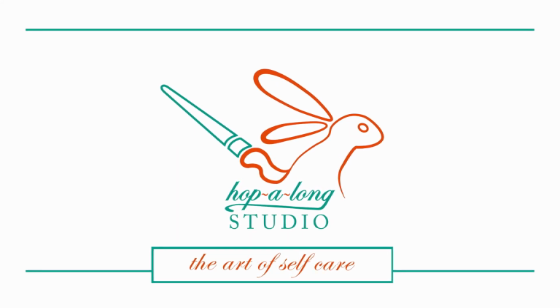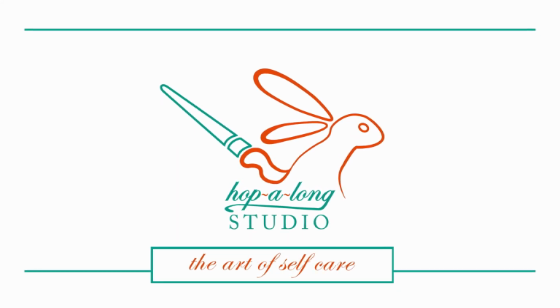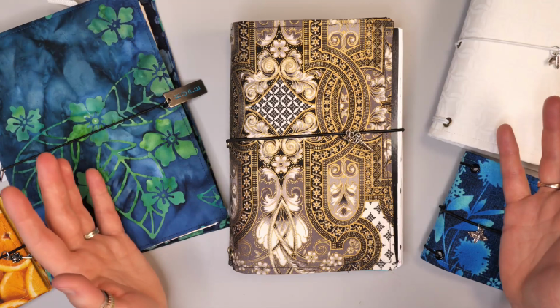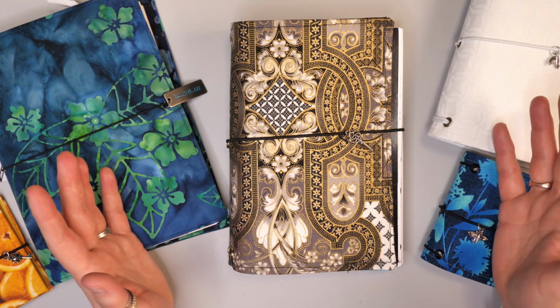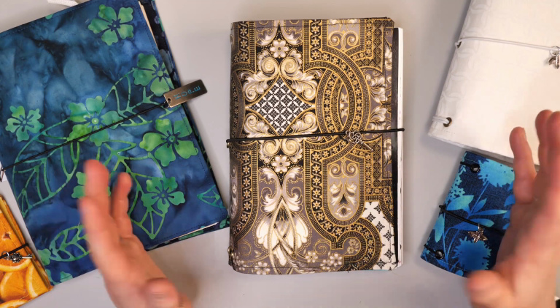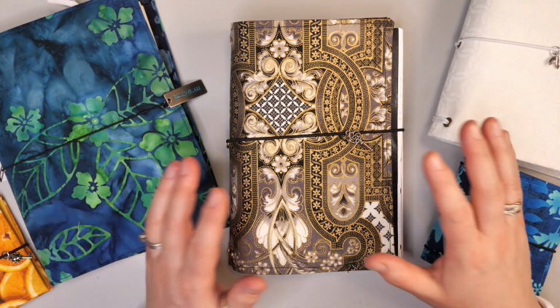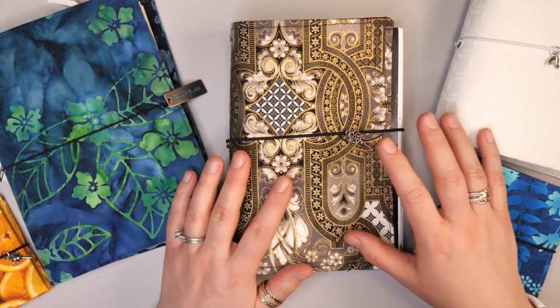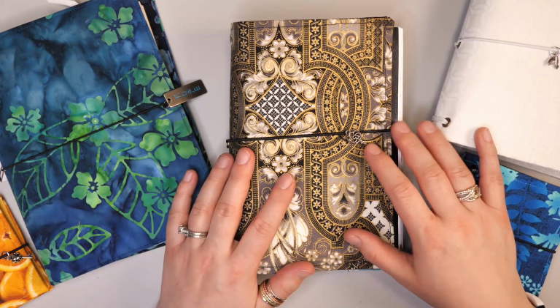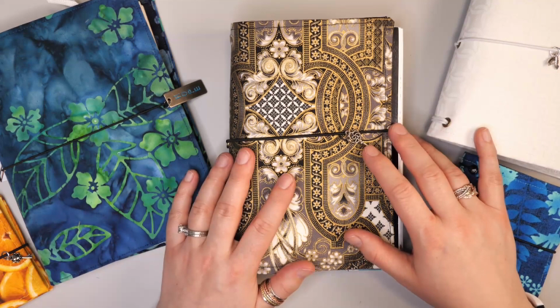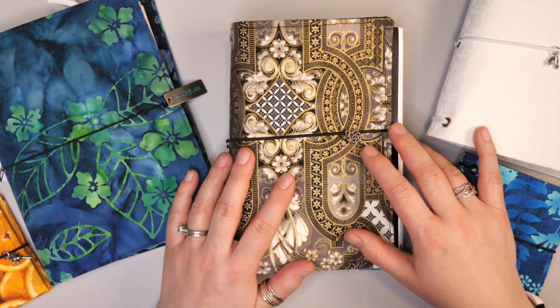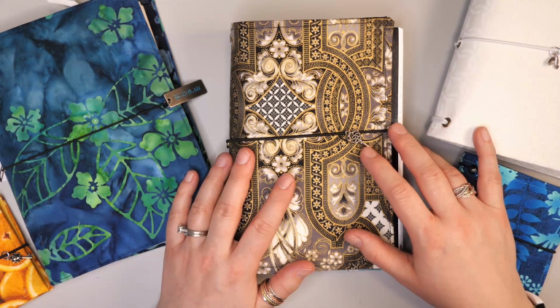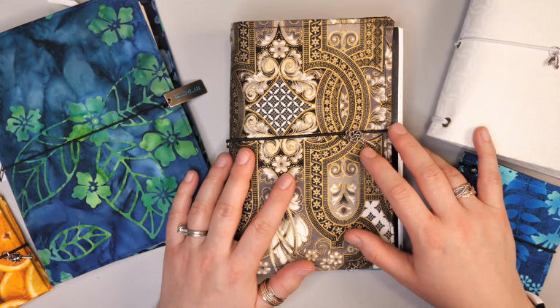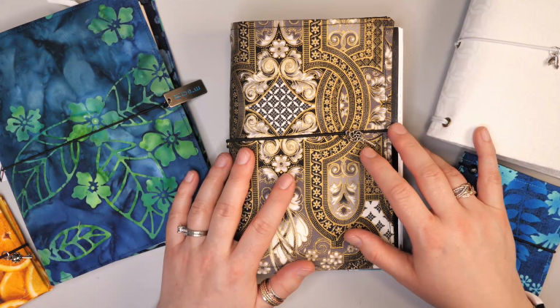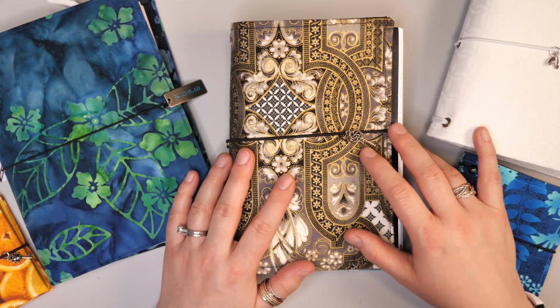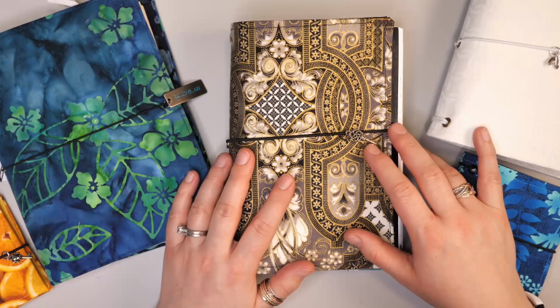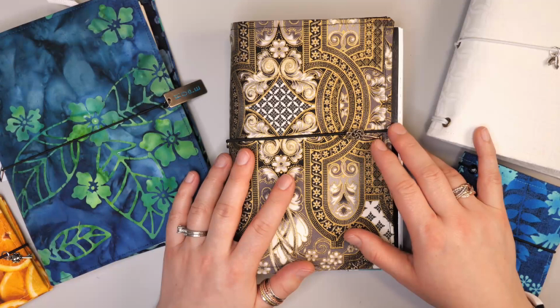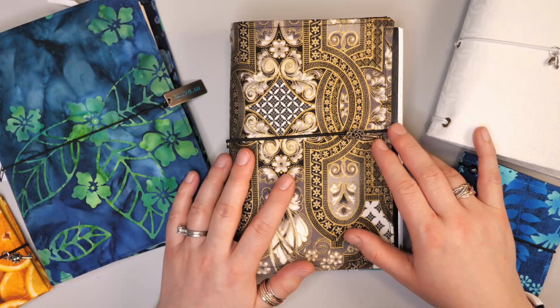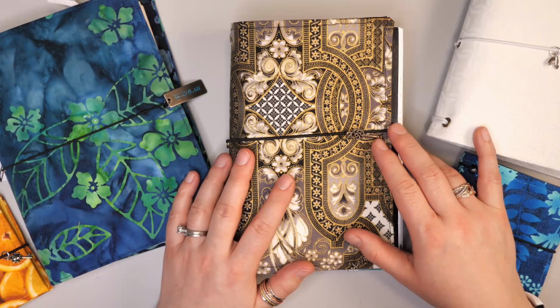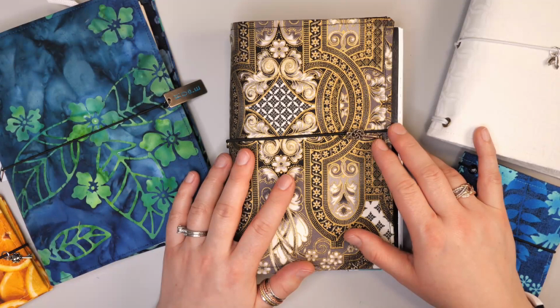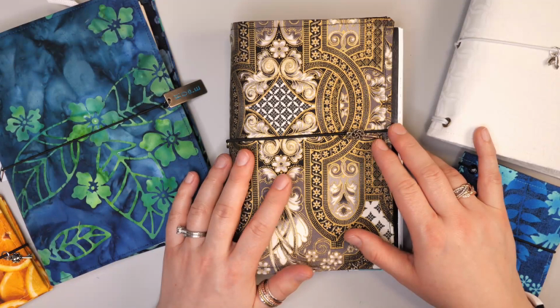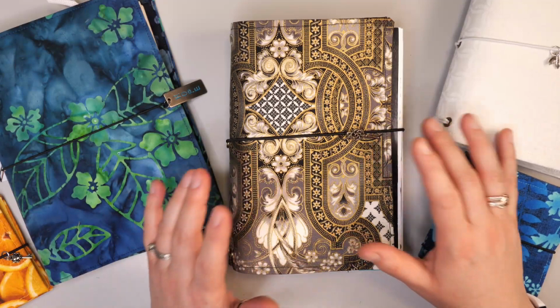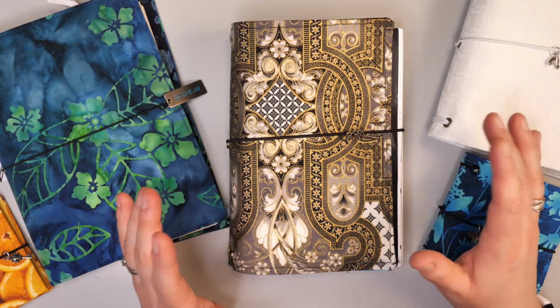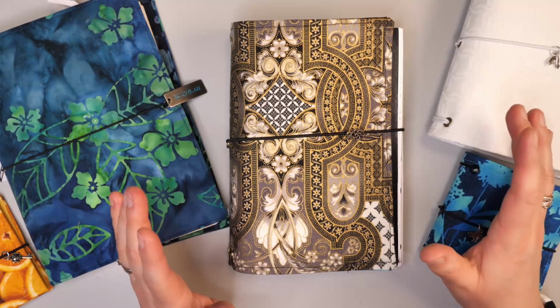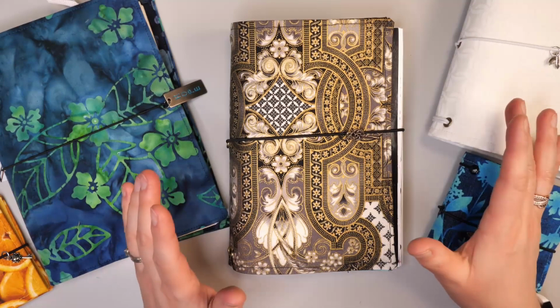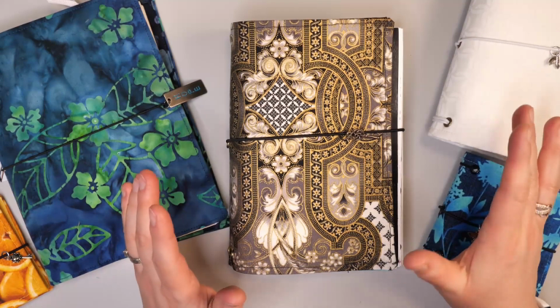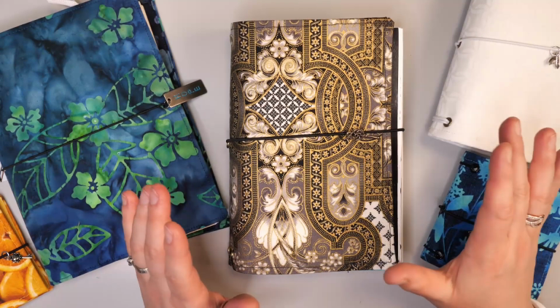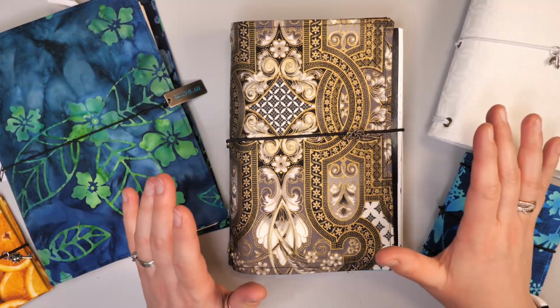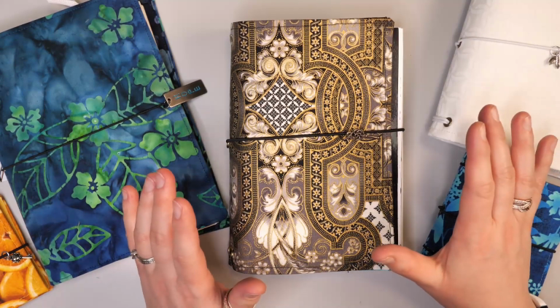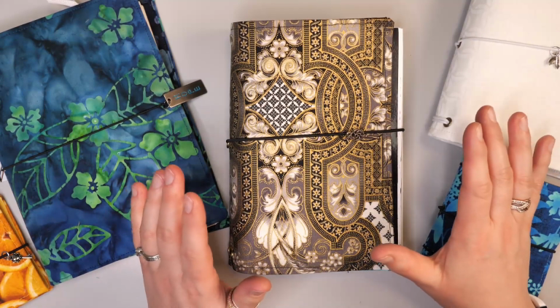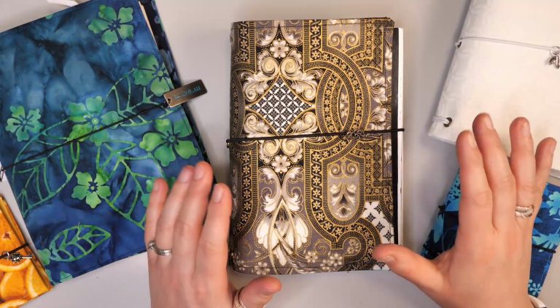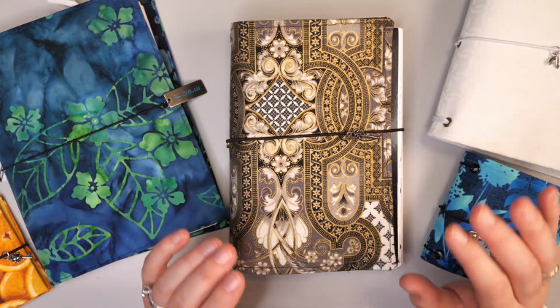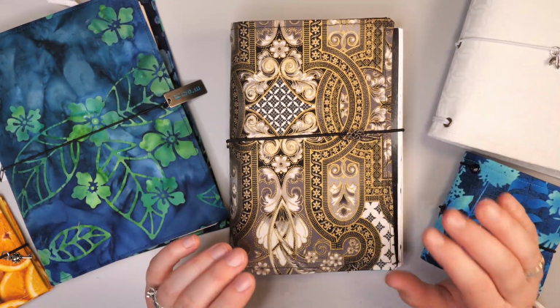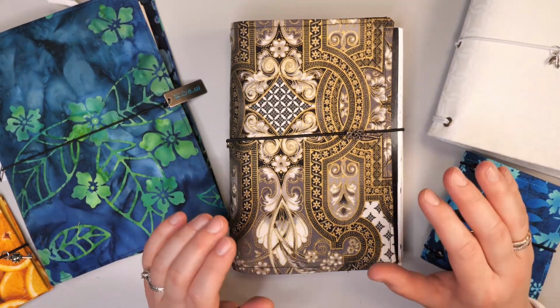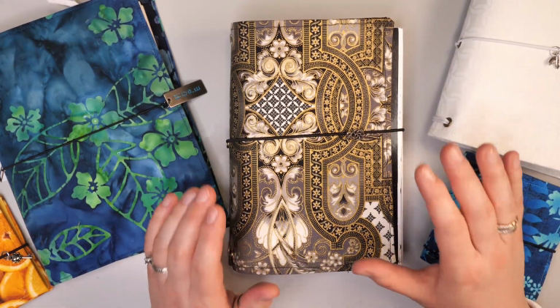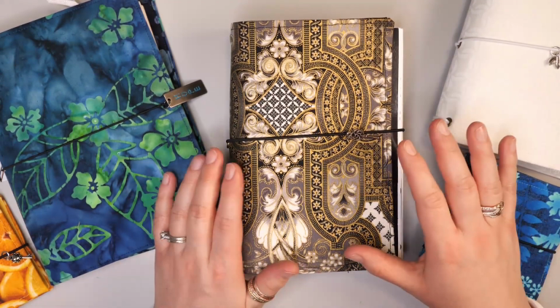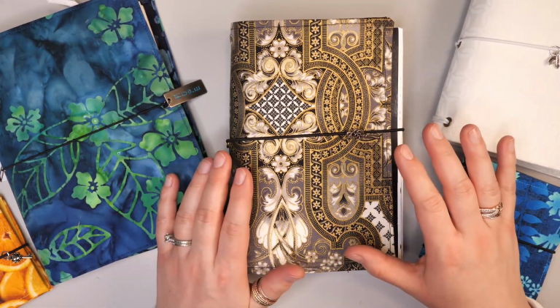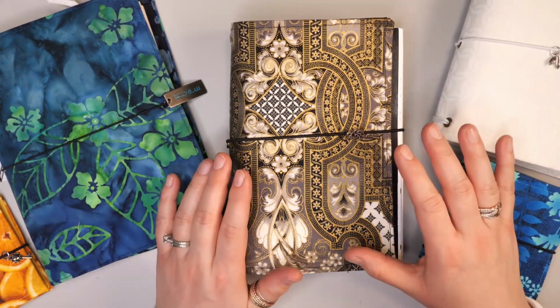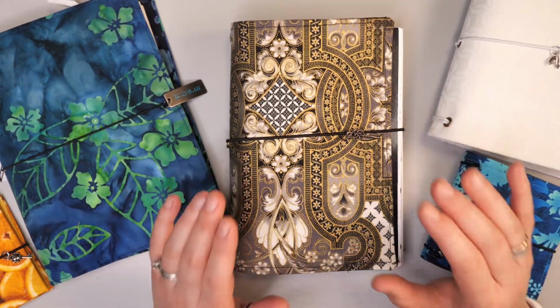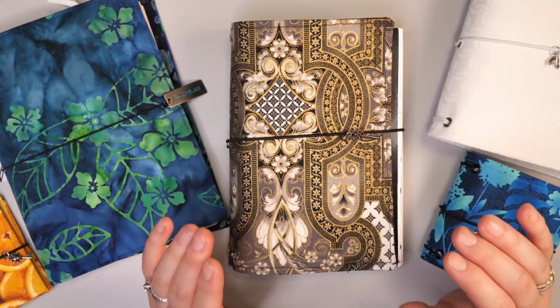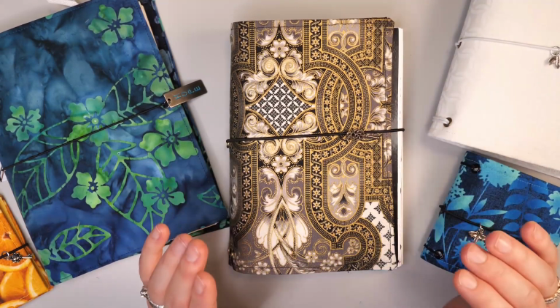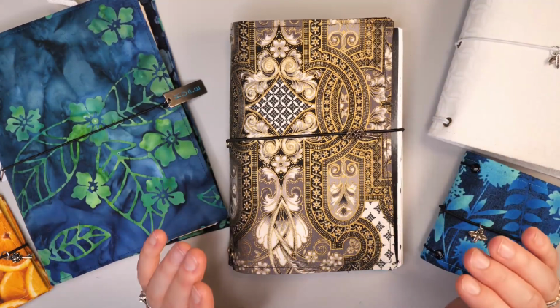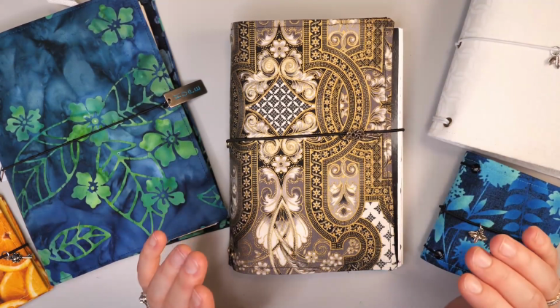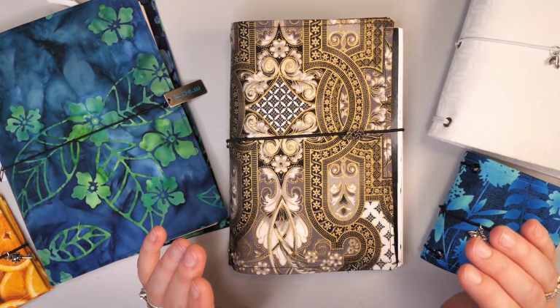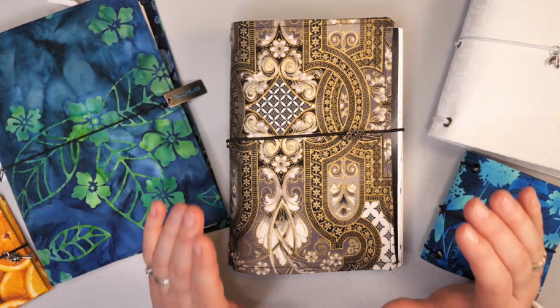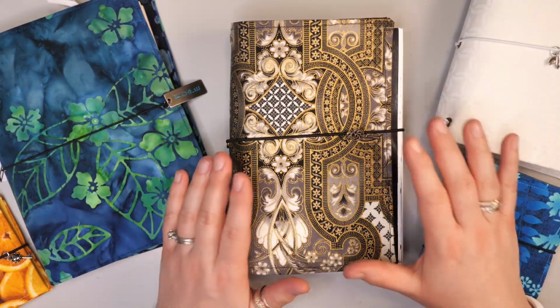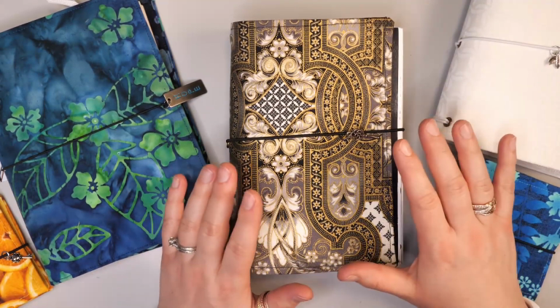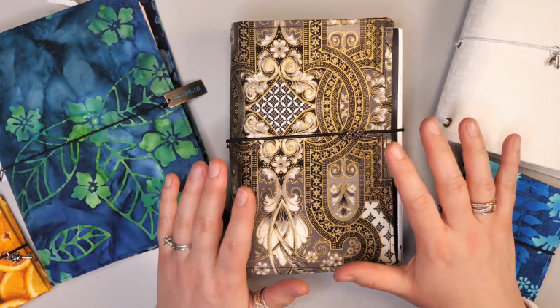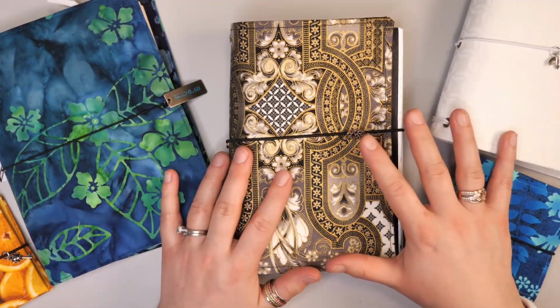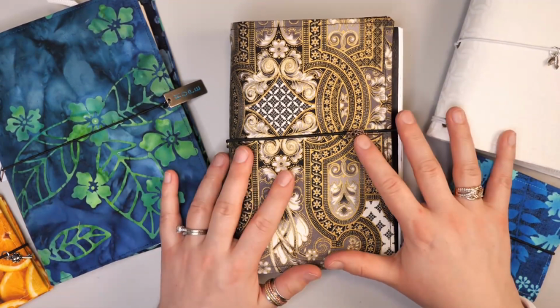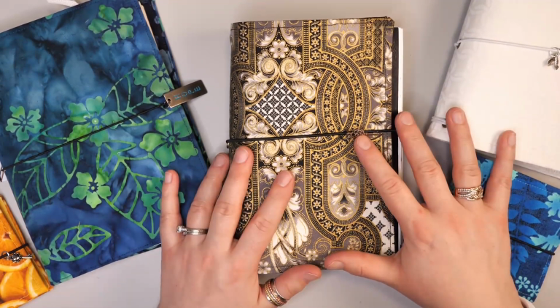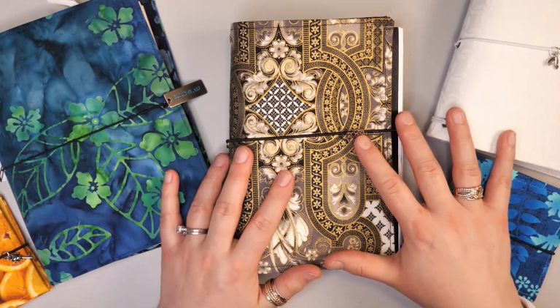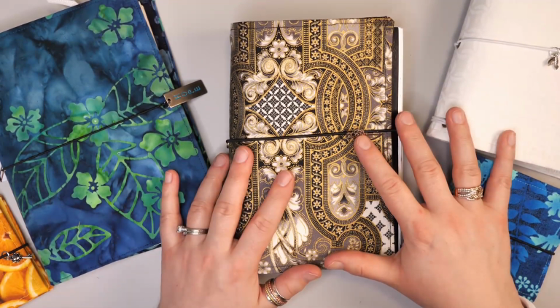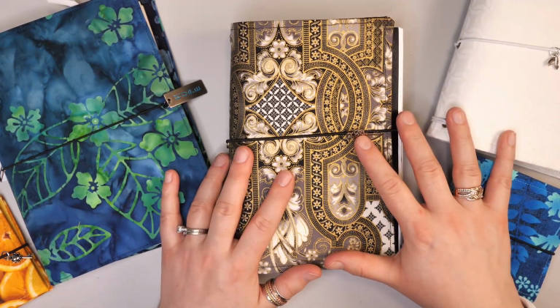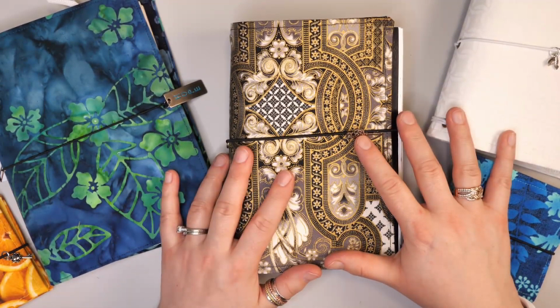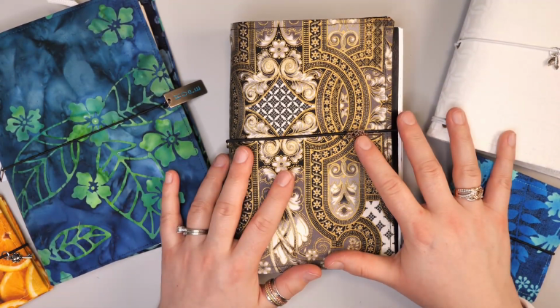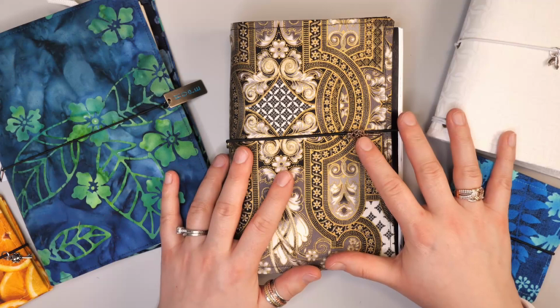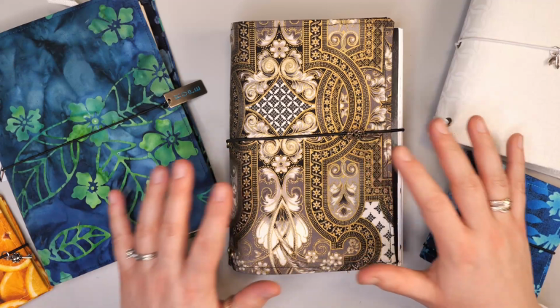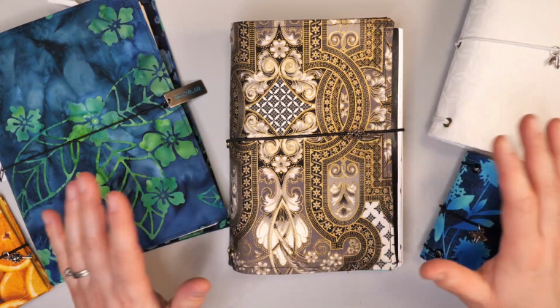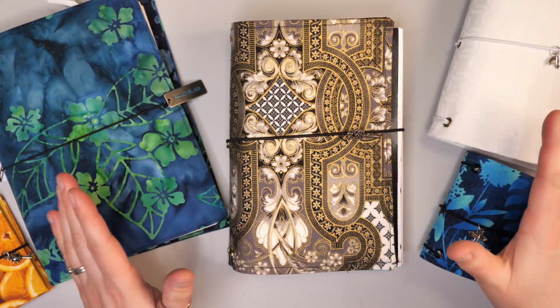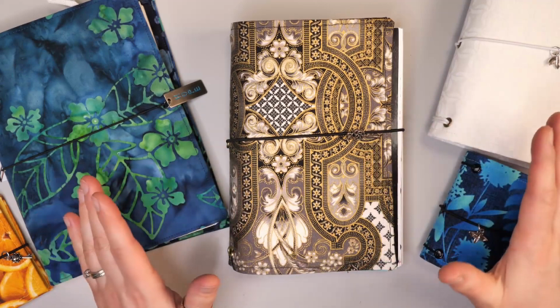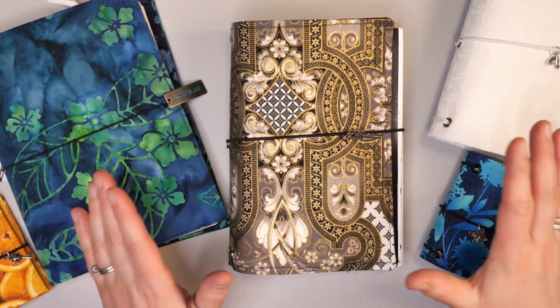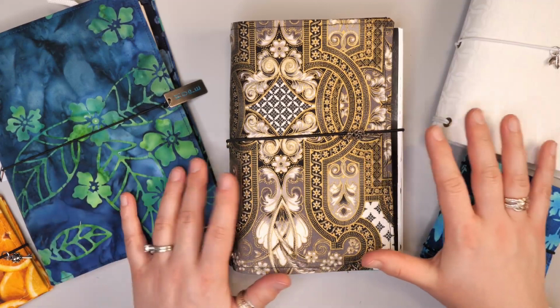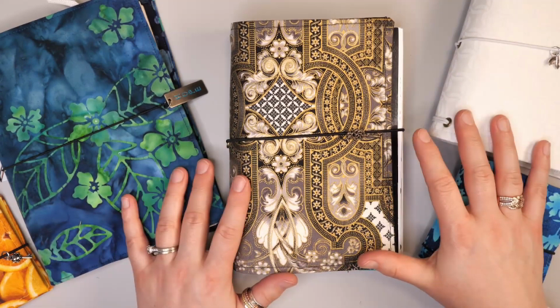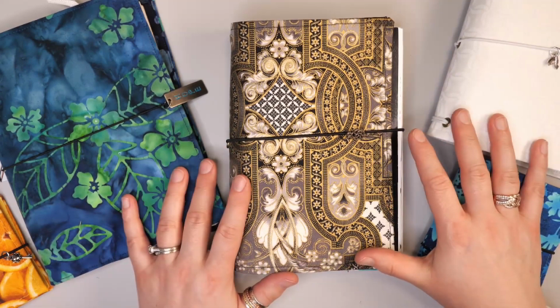Hello and welcome to Hopalong Studio. In today's video I want to share with you about how you can use a traveler's notebook as part of your creative practice.